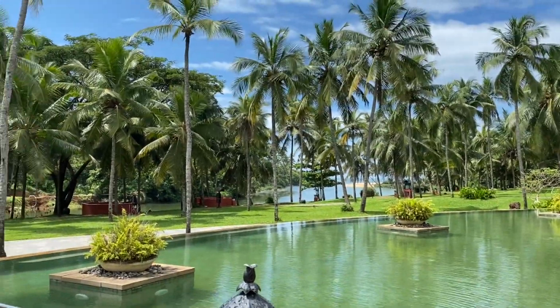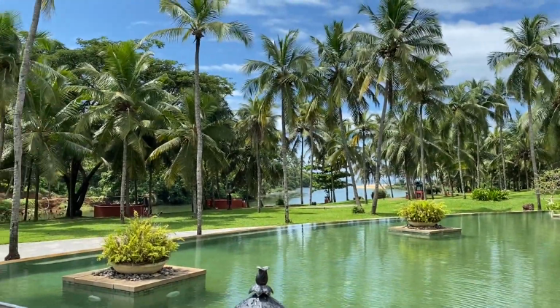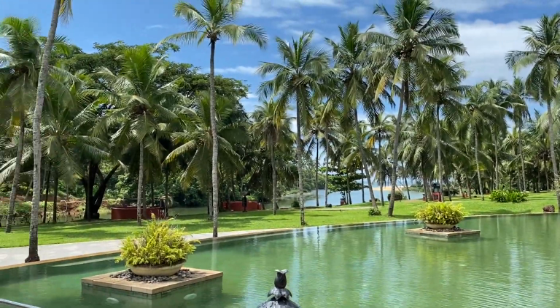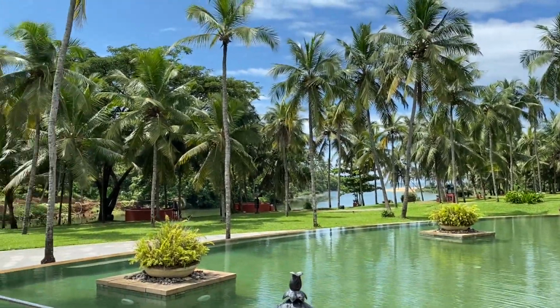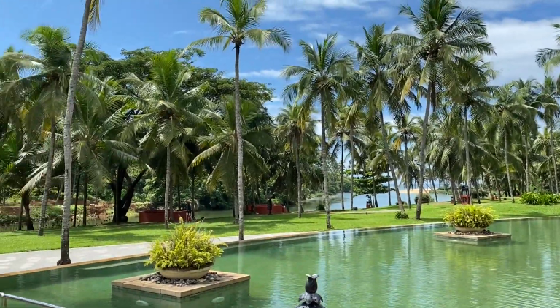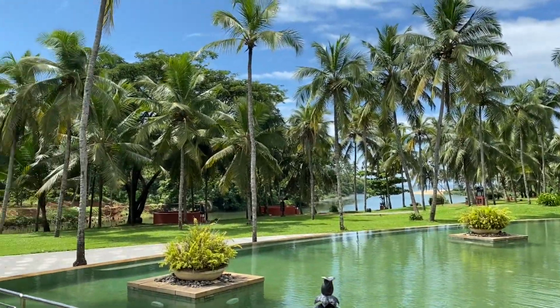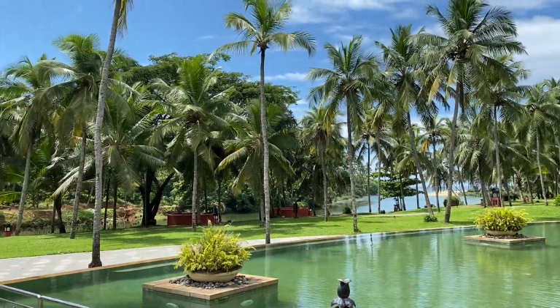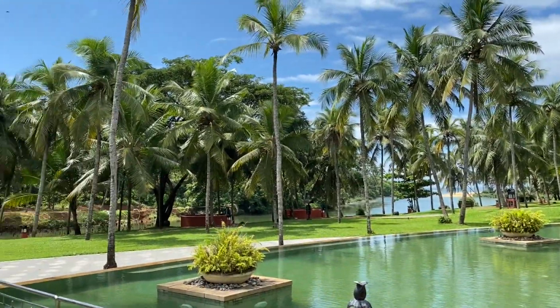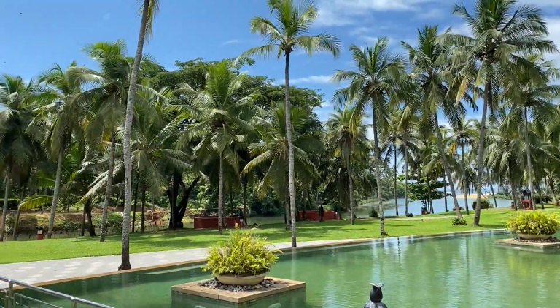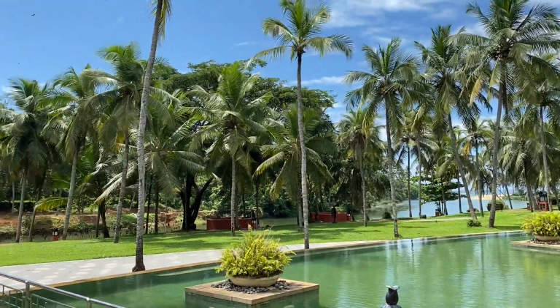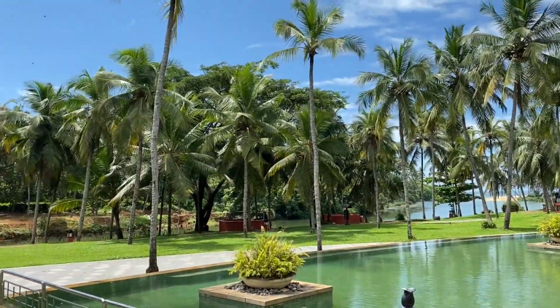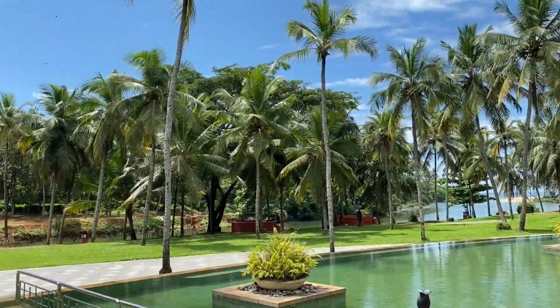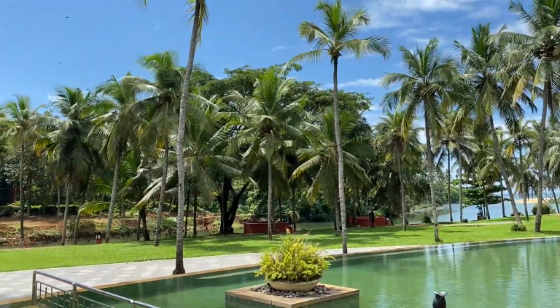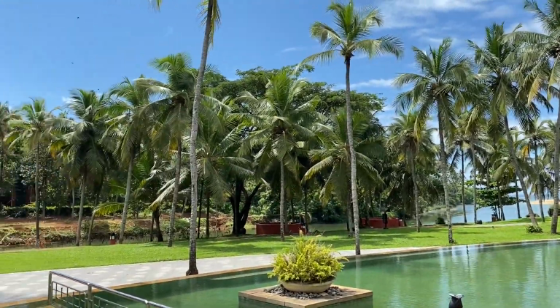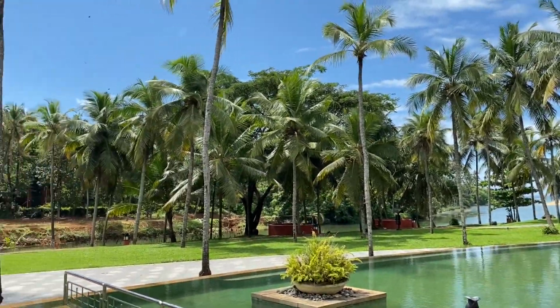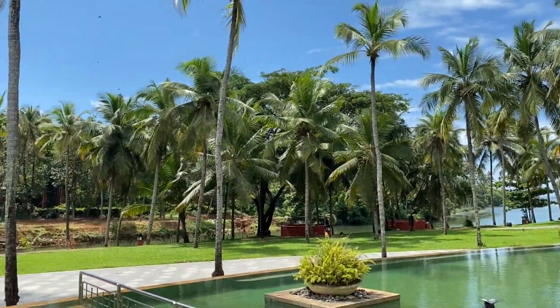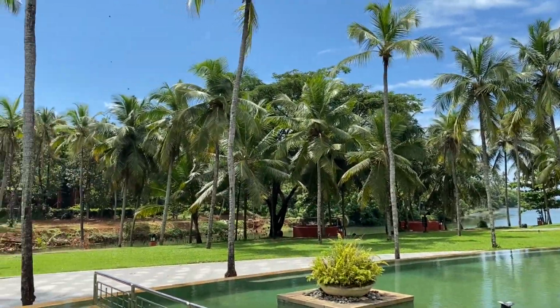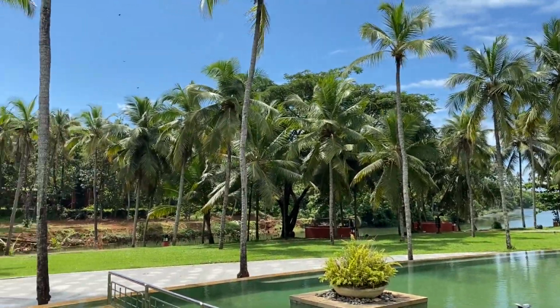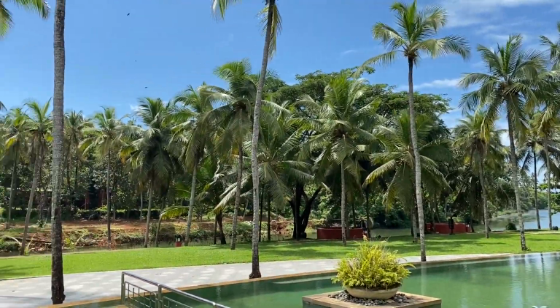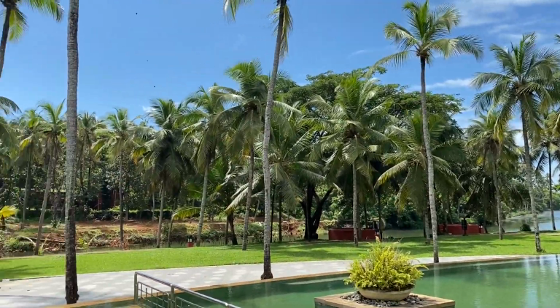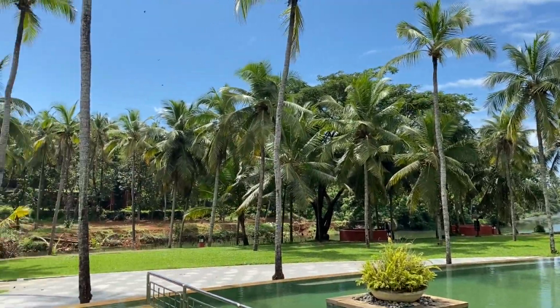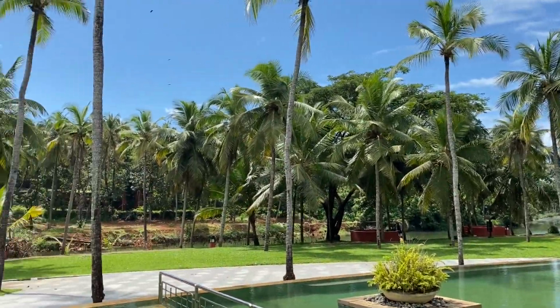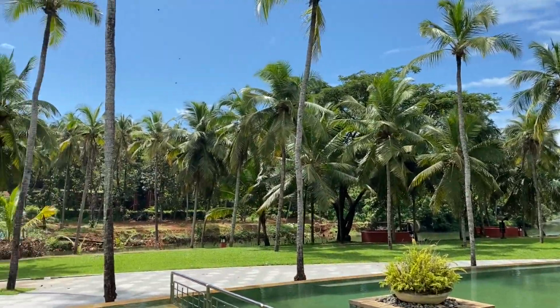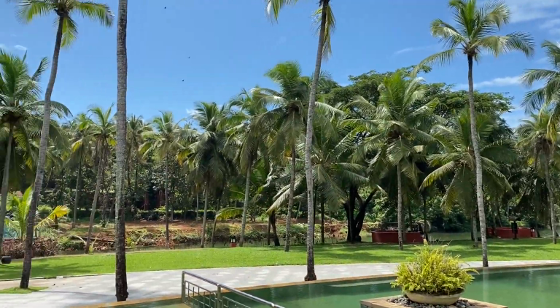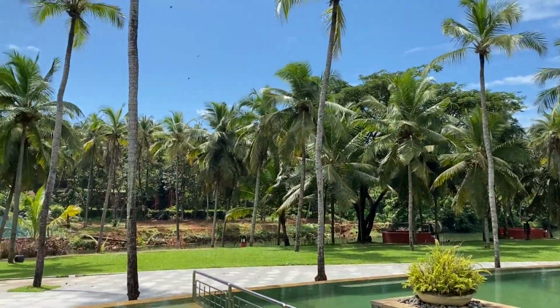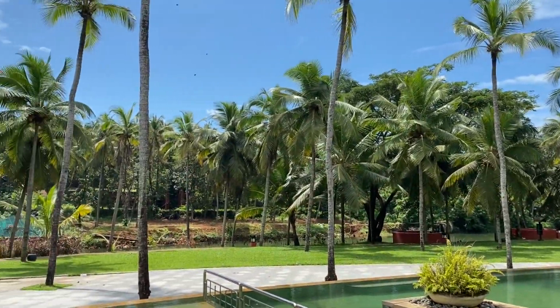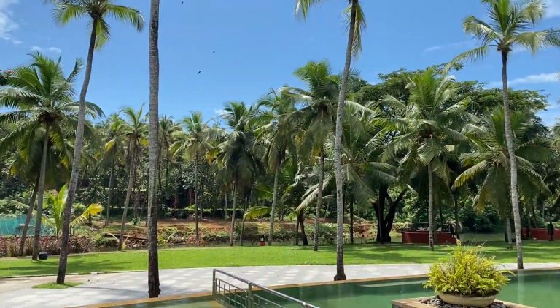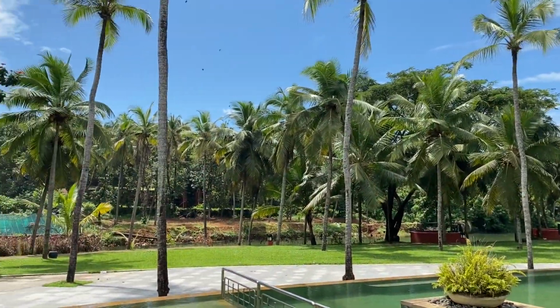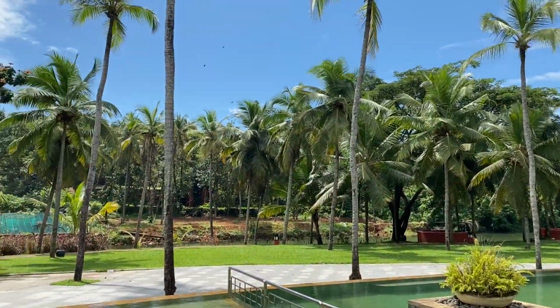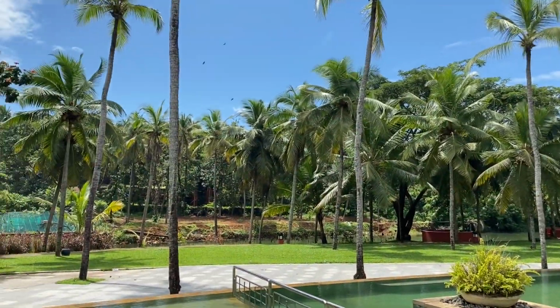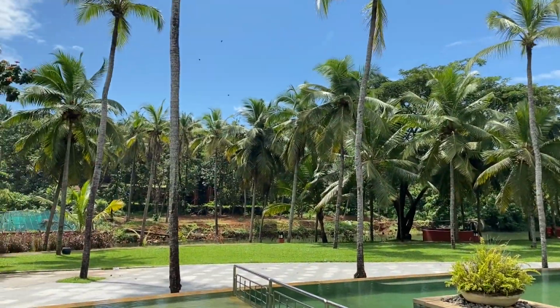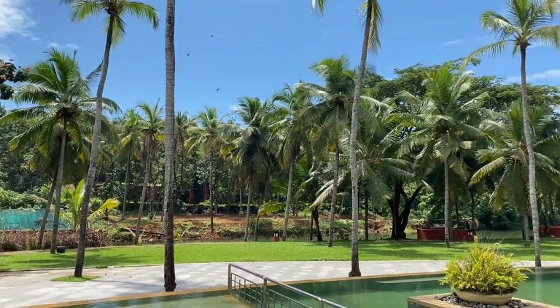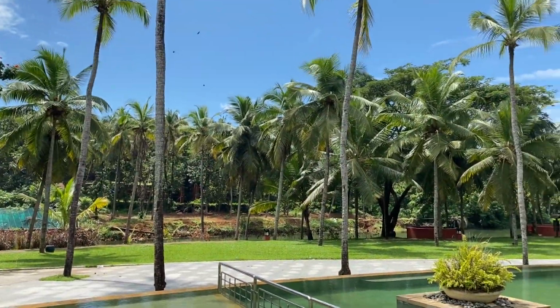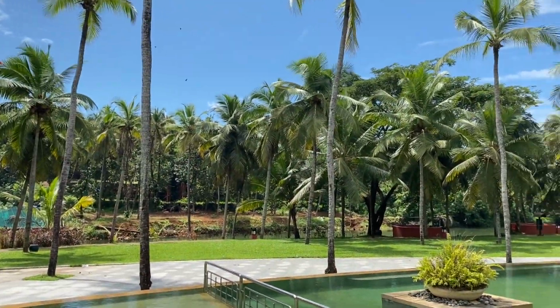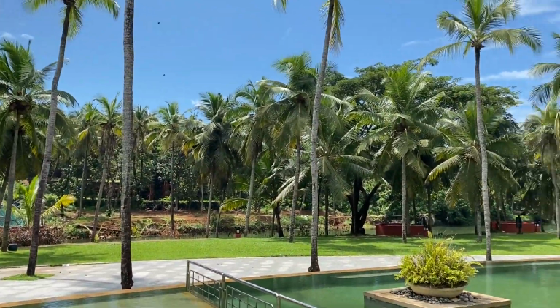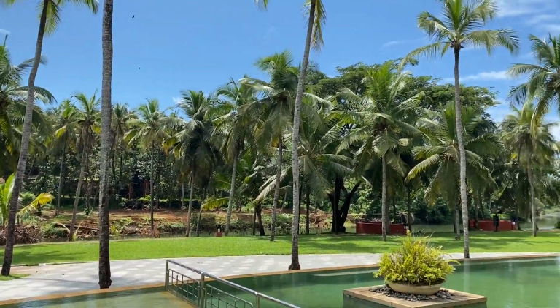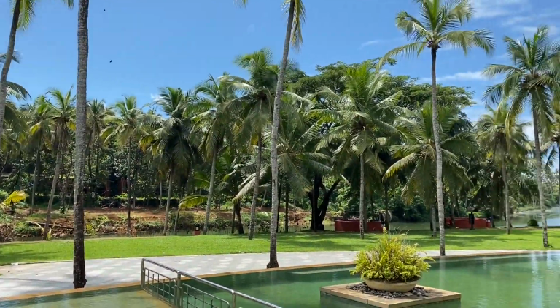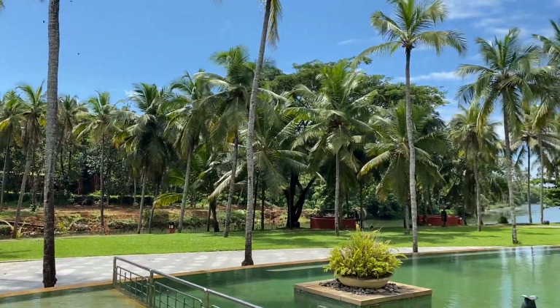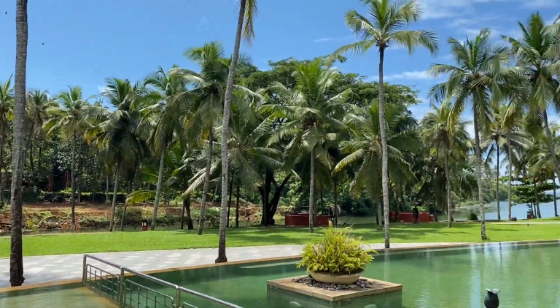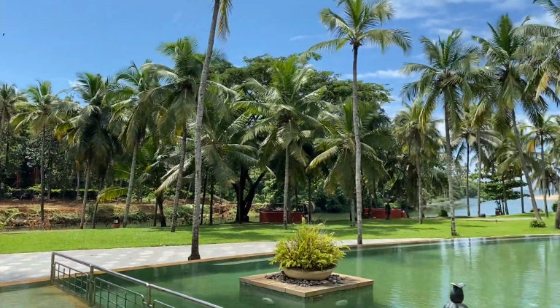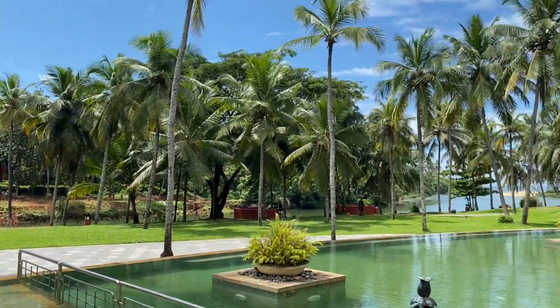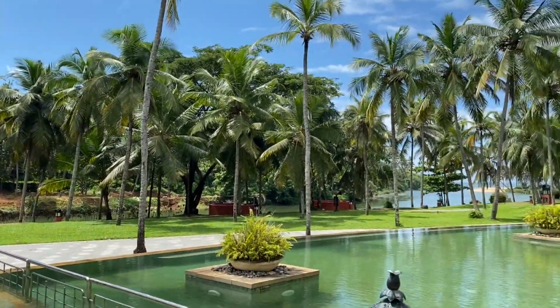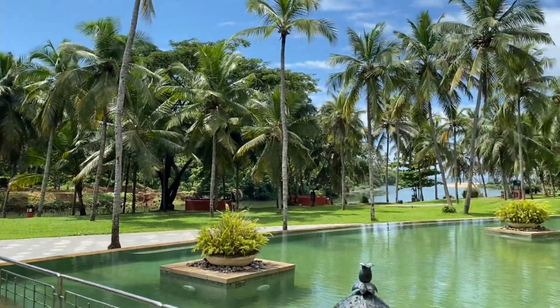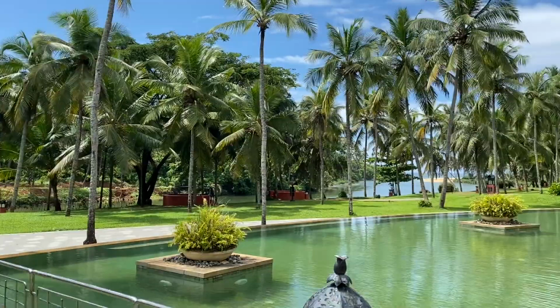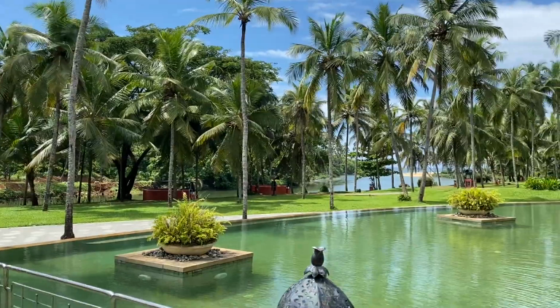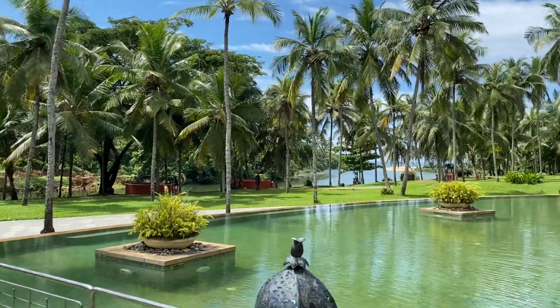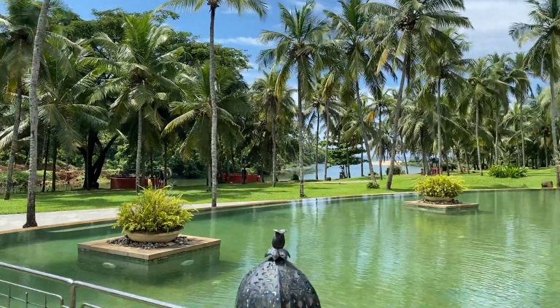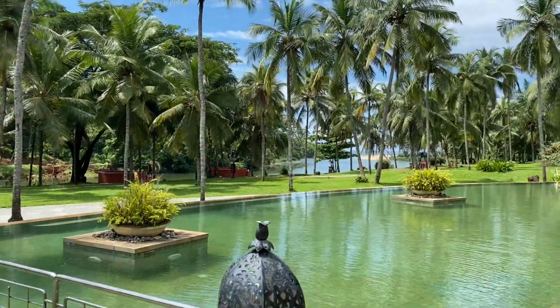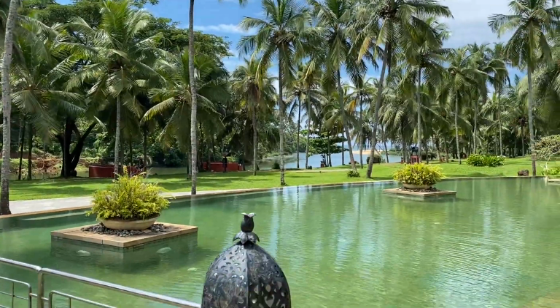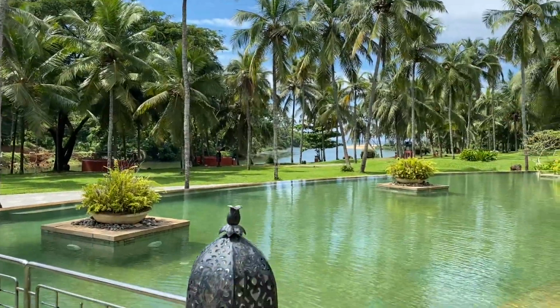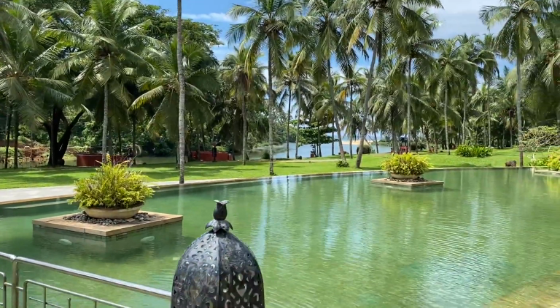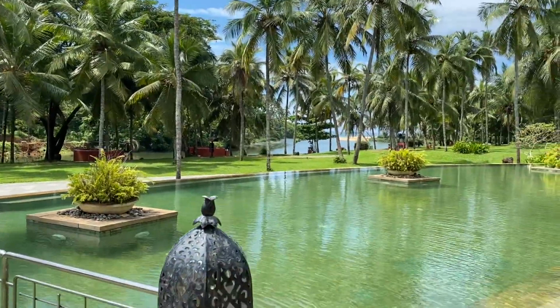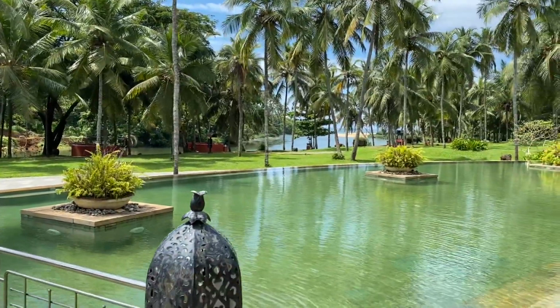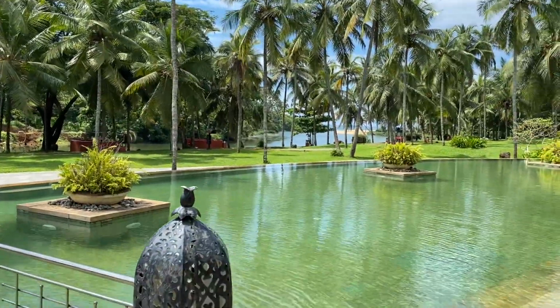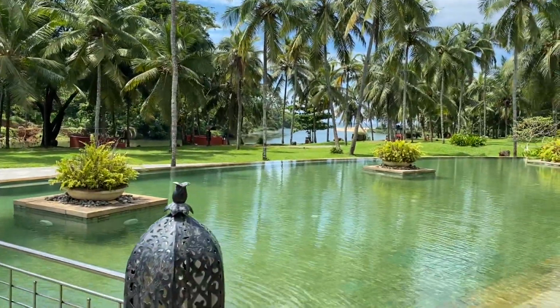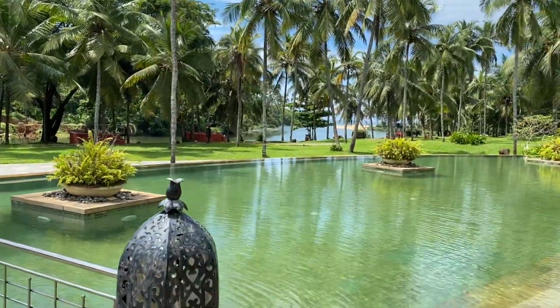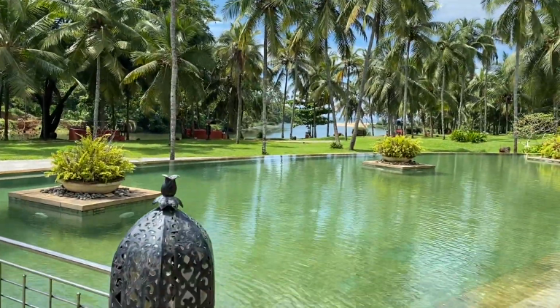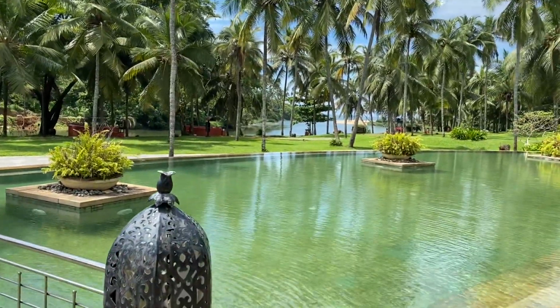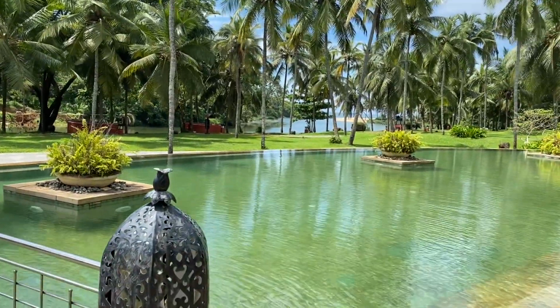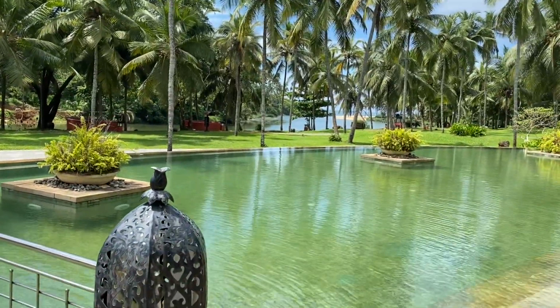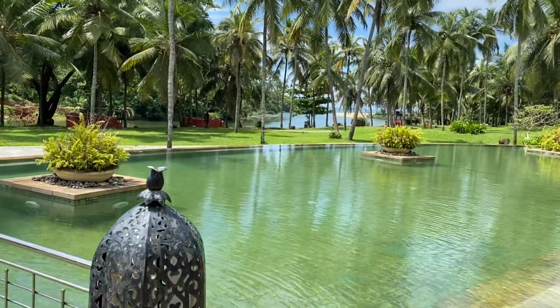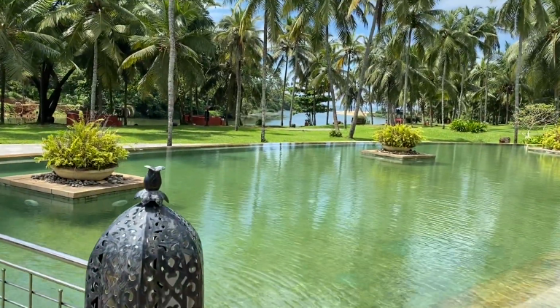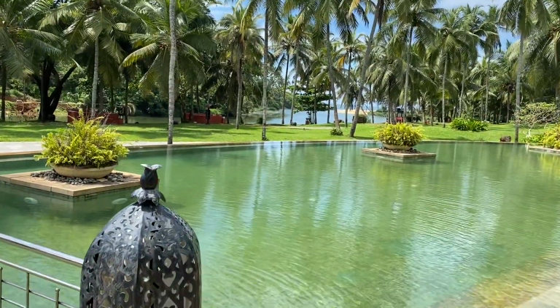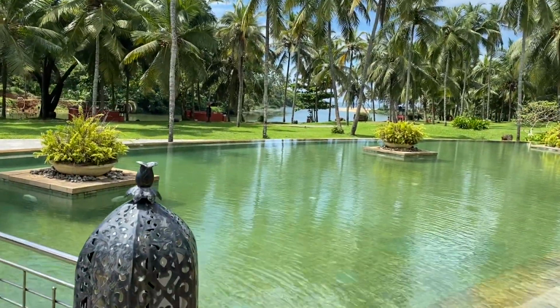The beautiful infinity pool is designed in such a way that the edge appears to merge with the backwater and the sky.